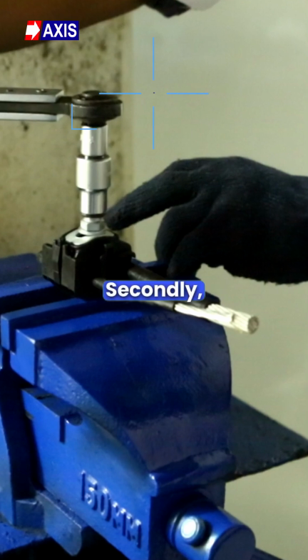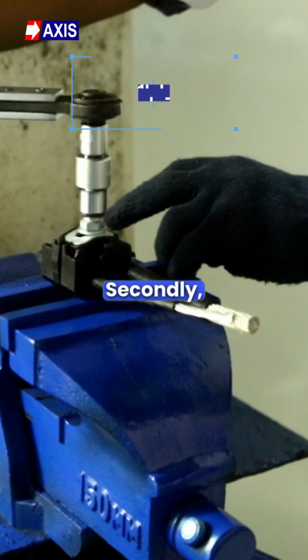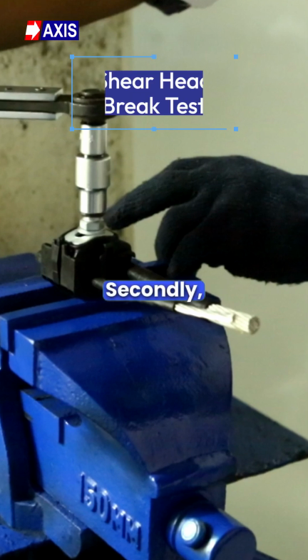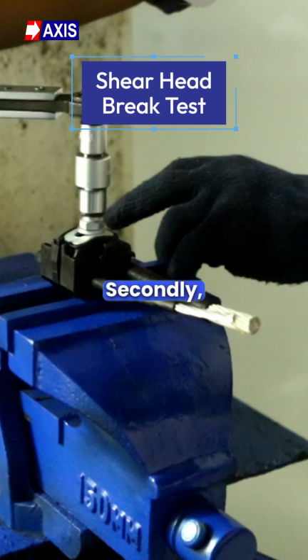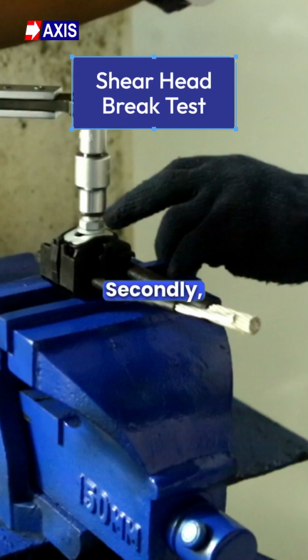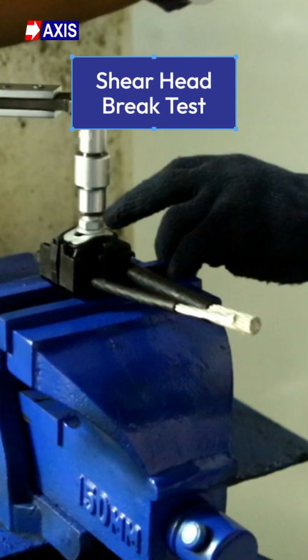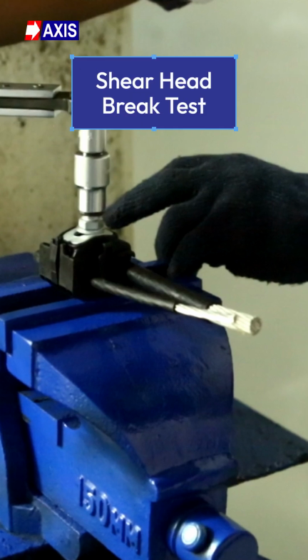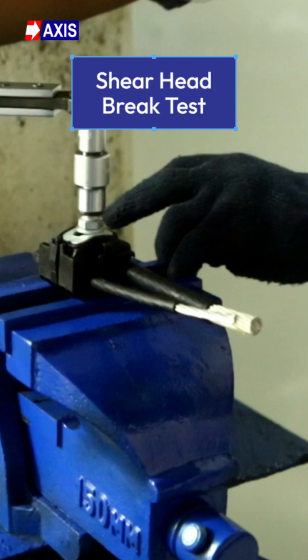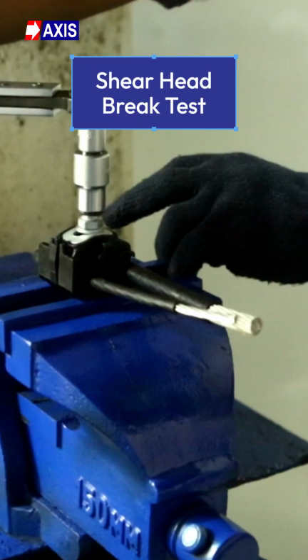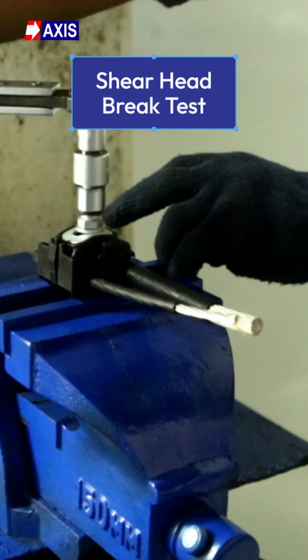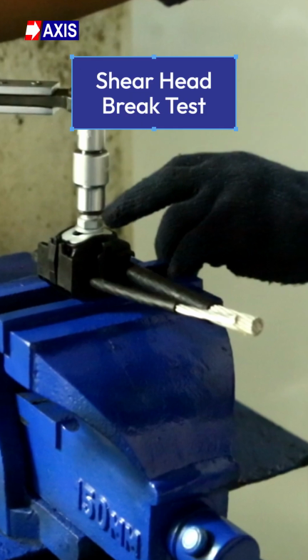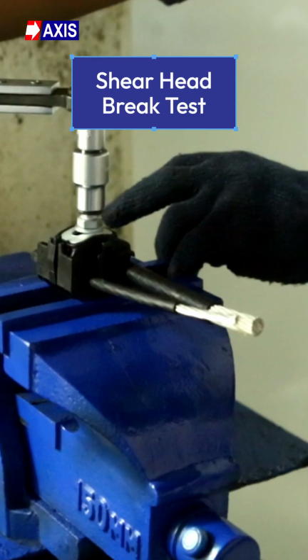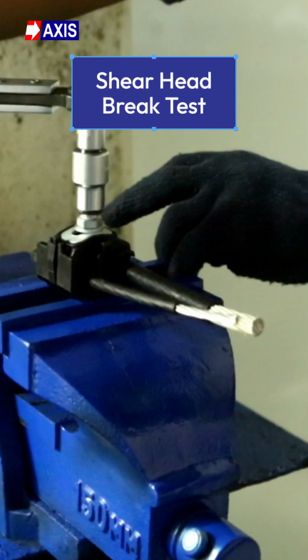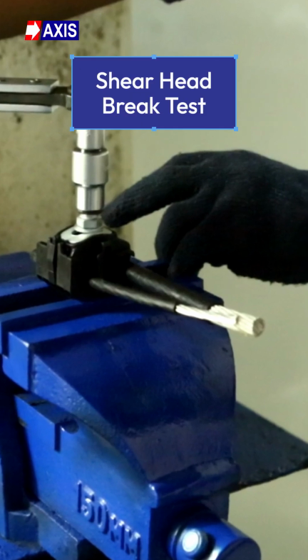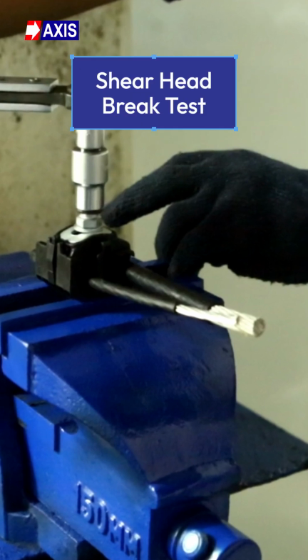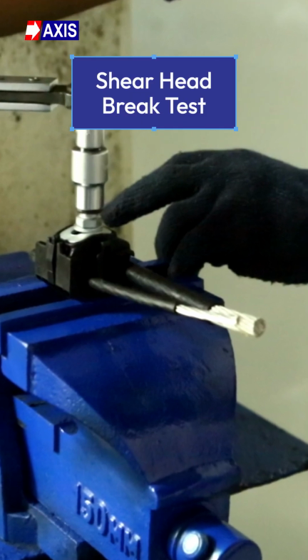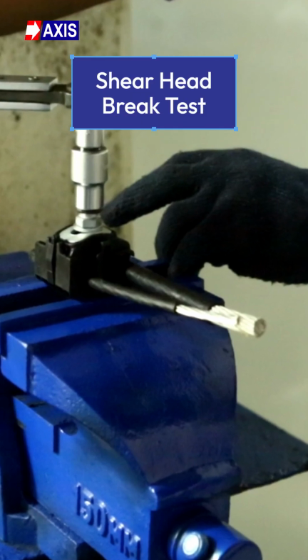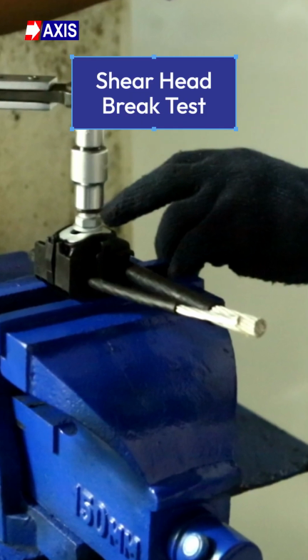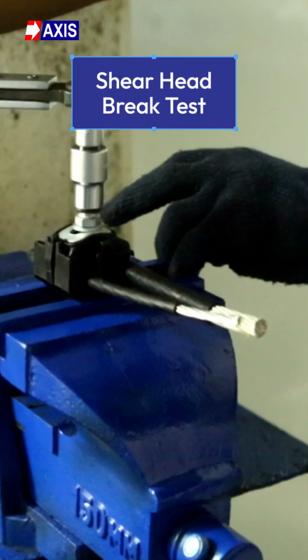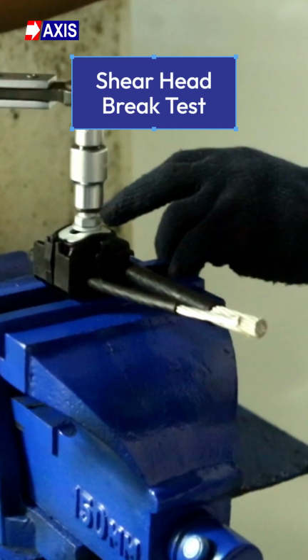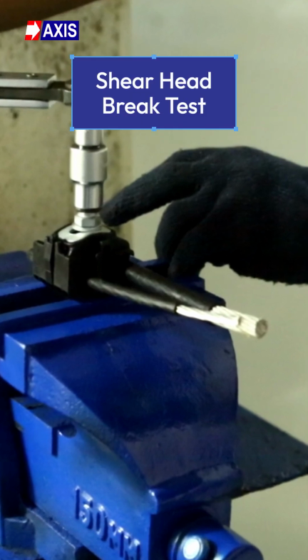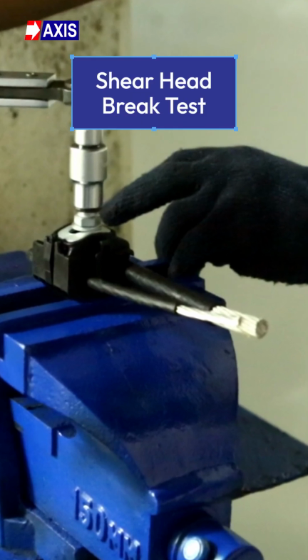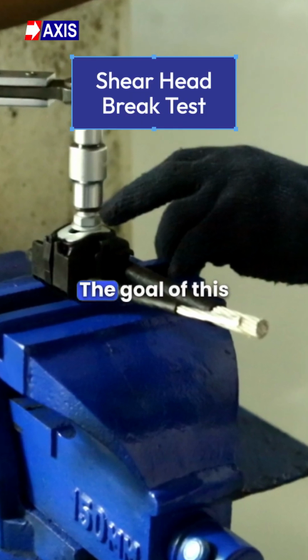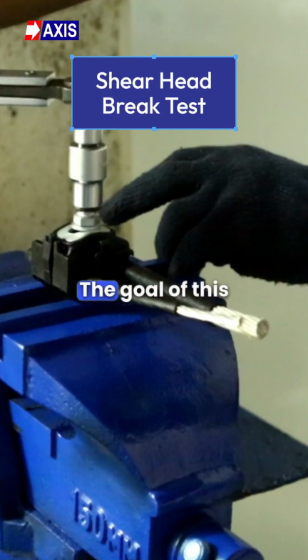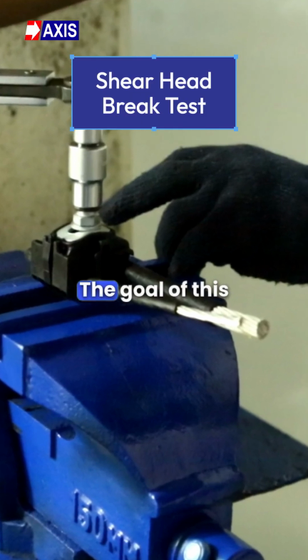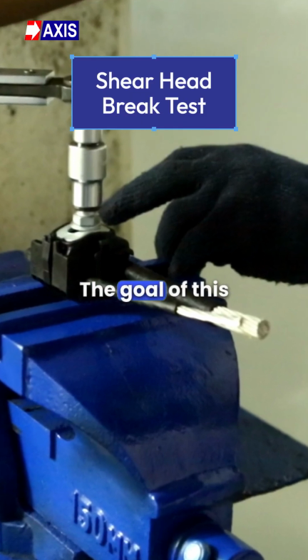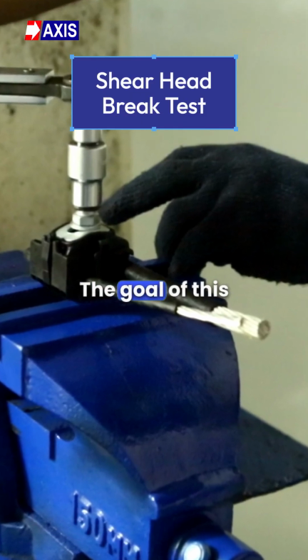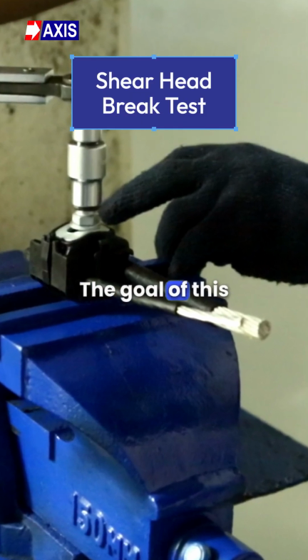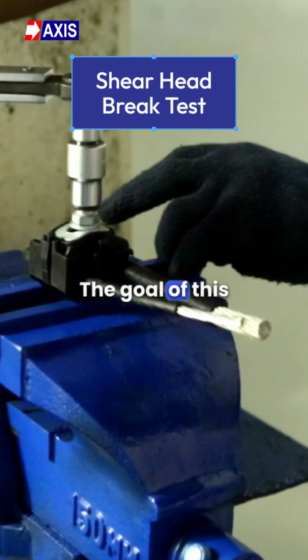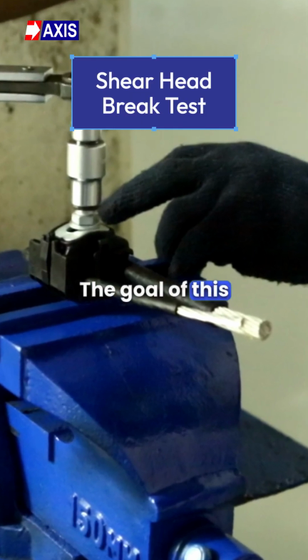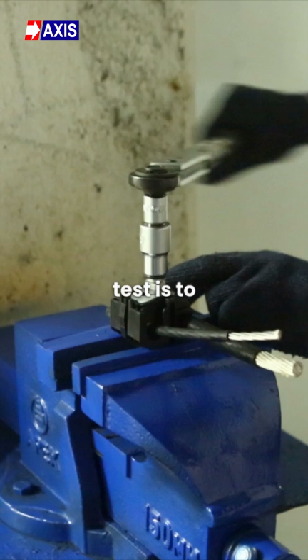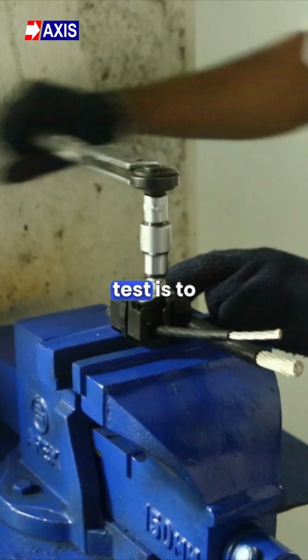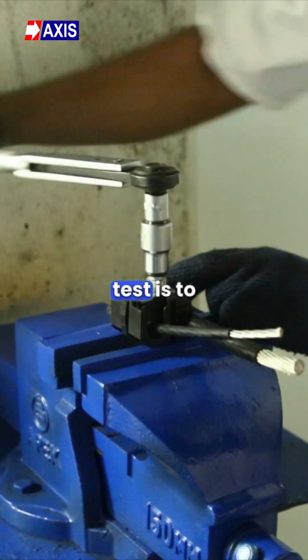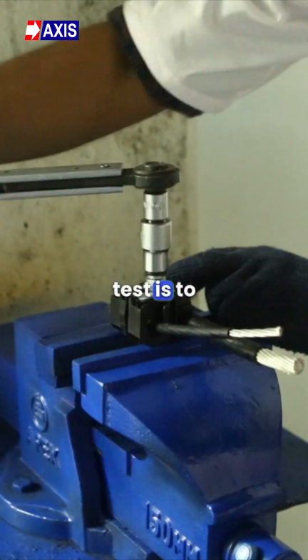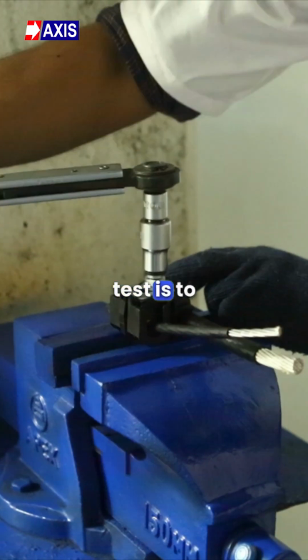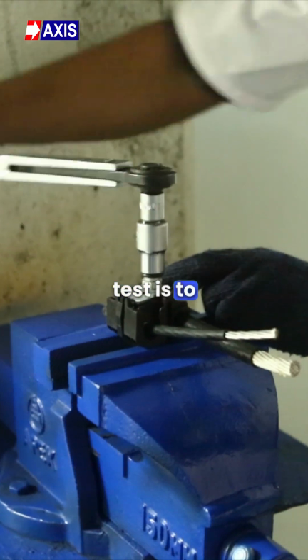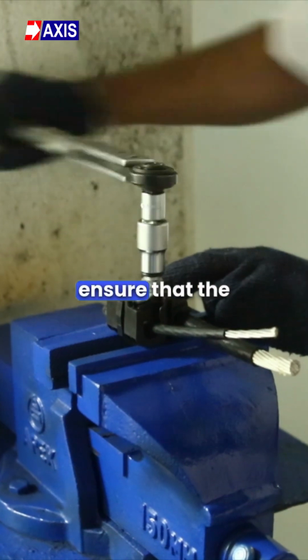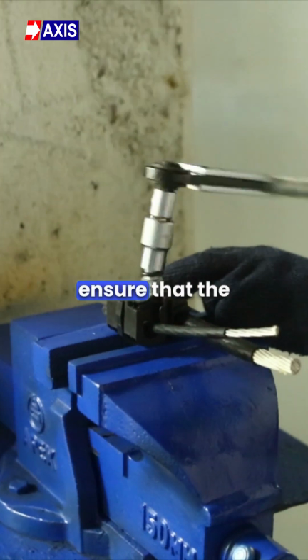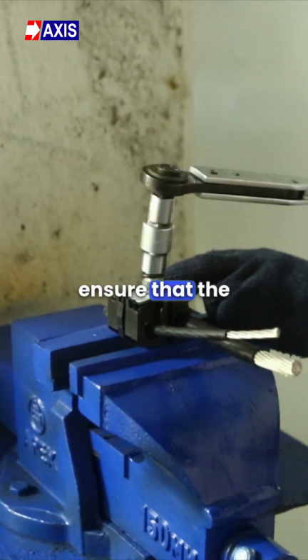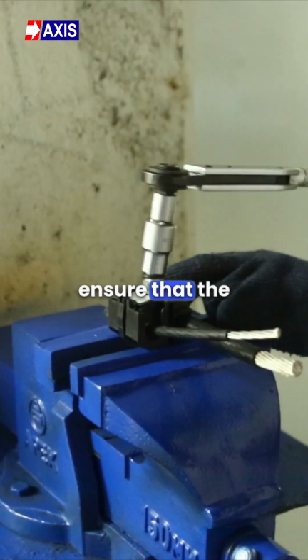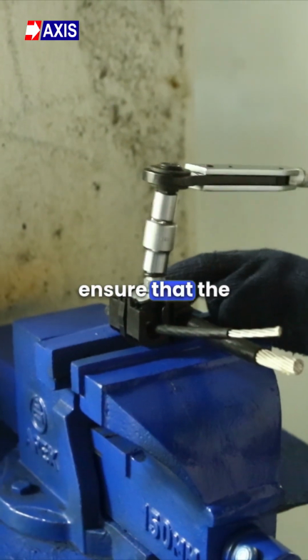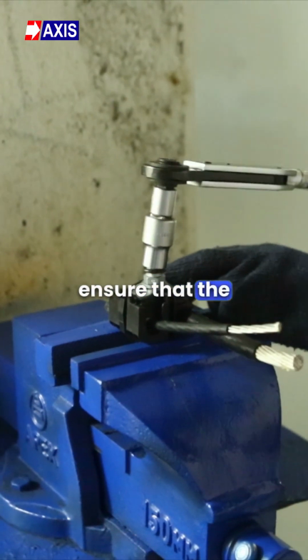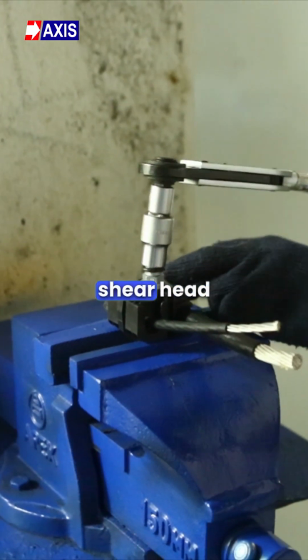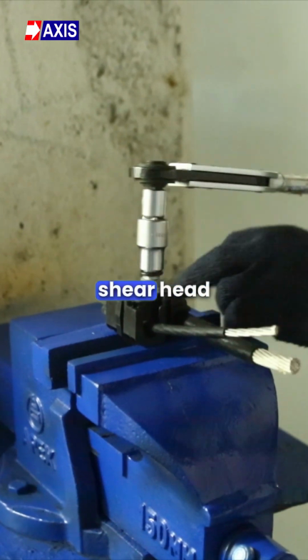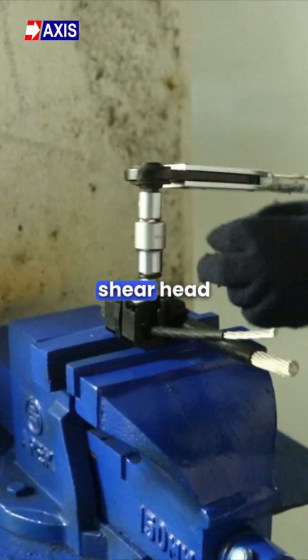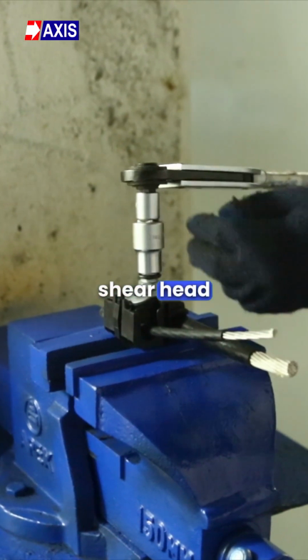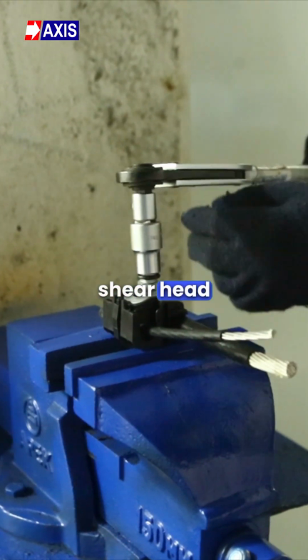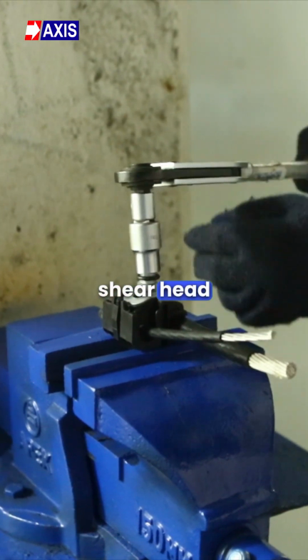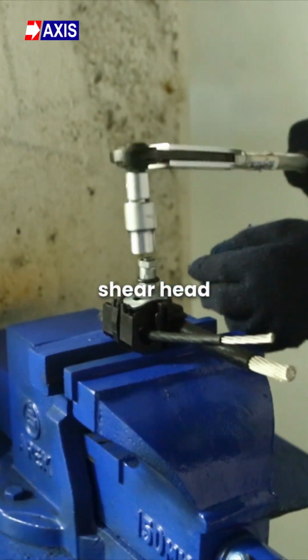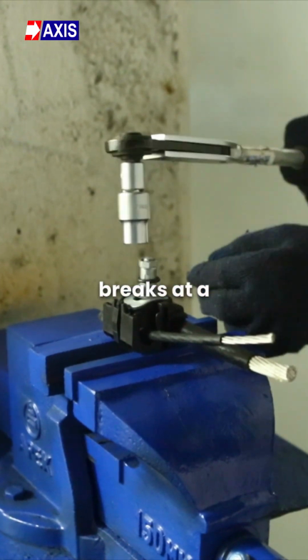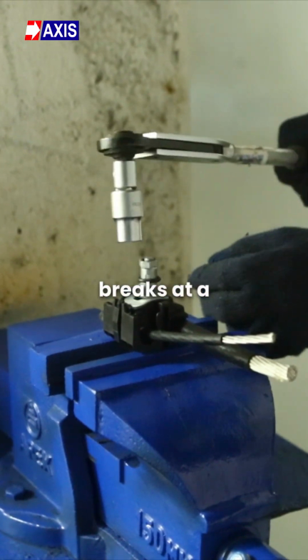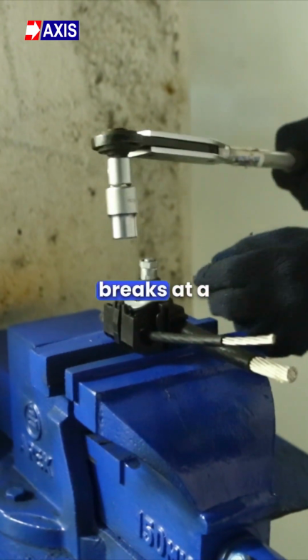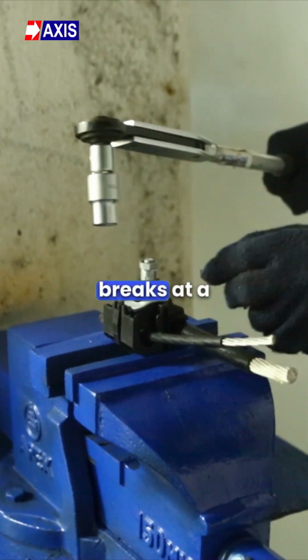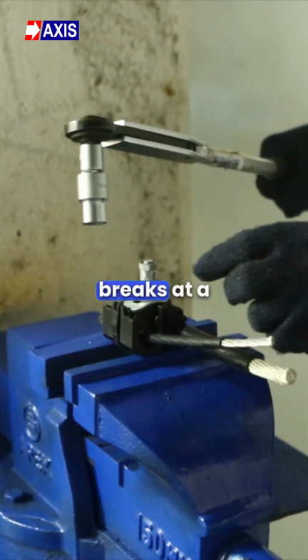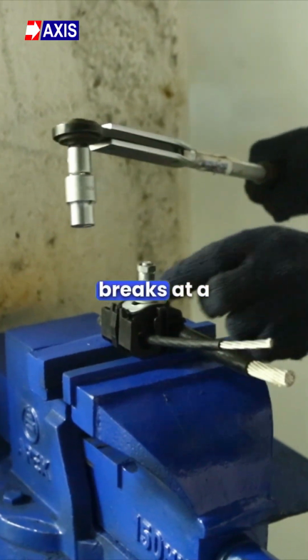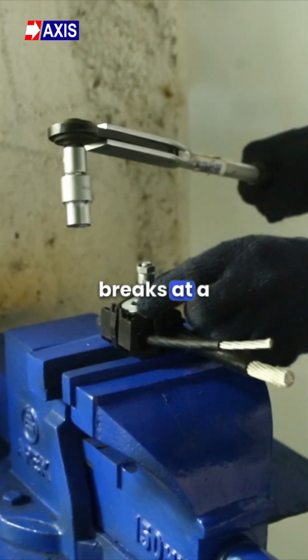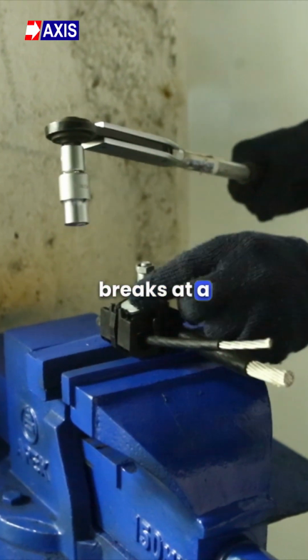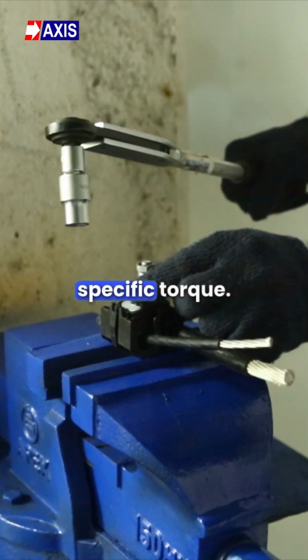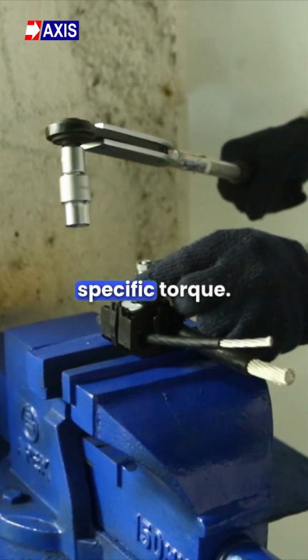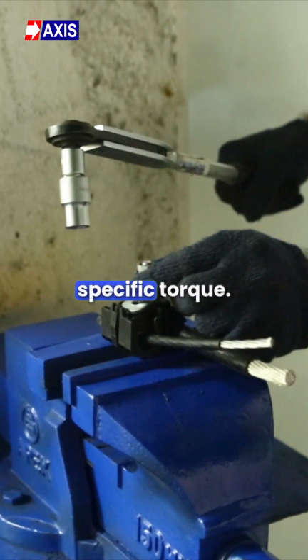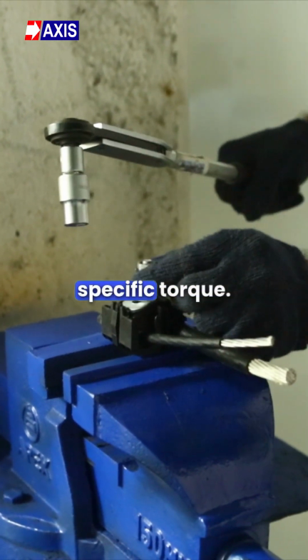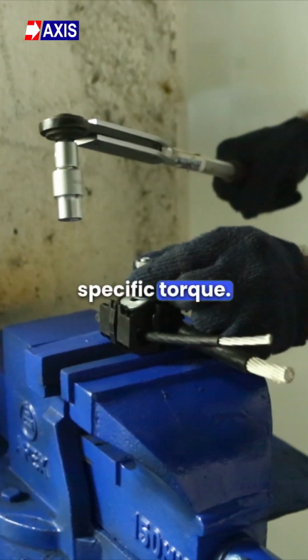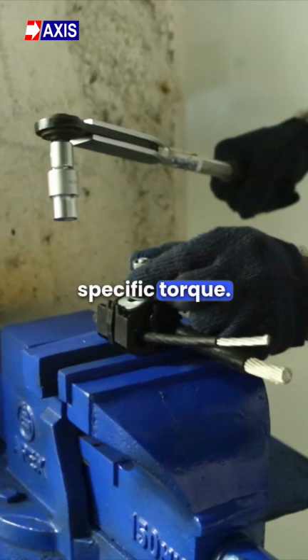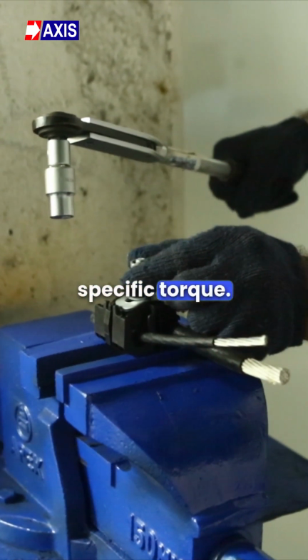Secondly, the shear head brake test. The goal of this test is to ensure that the shear head brakes at a specific torque.